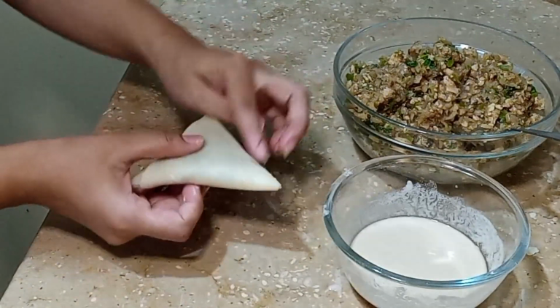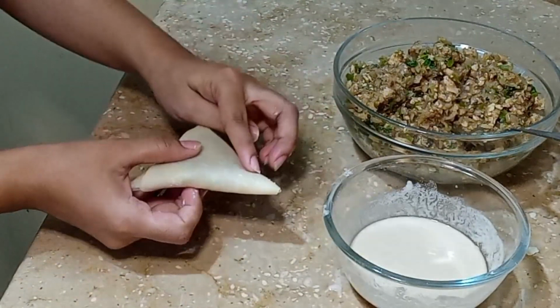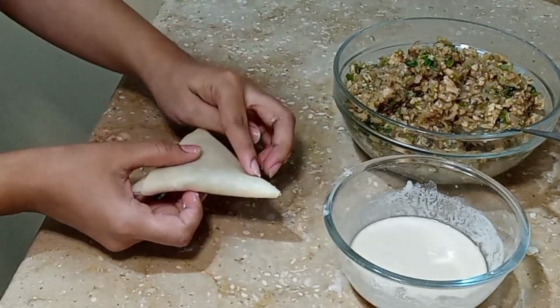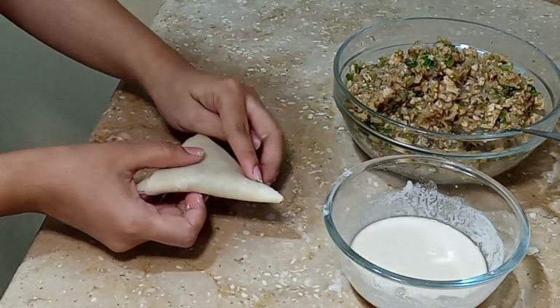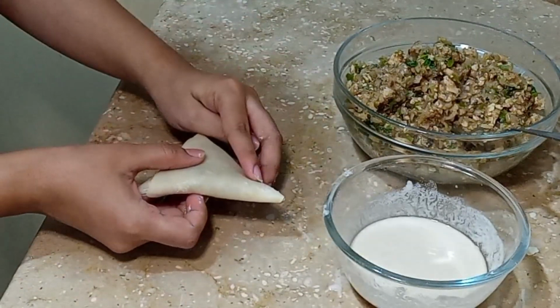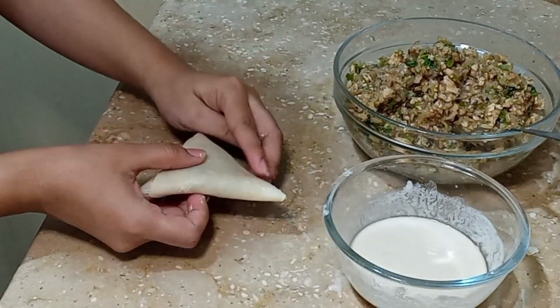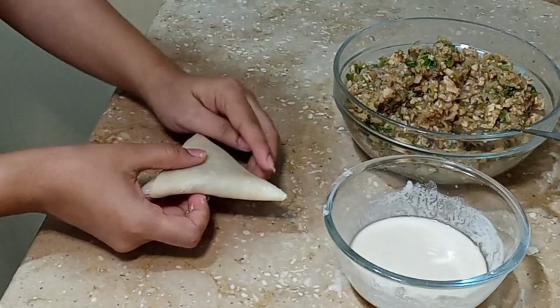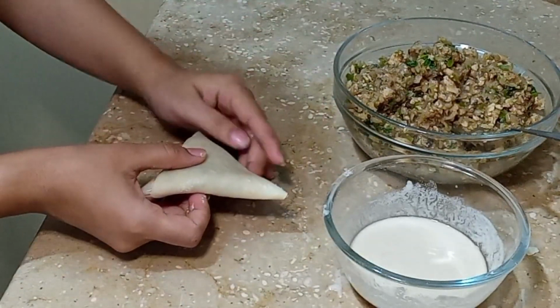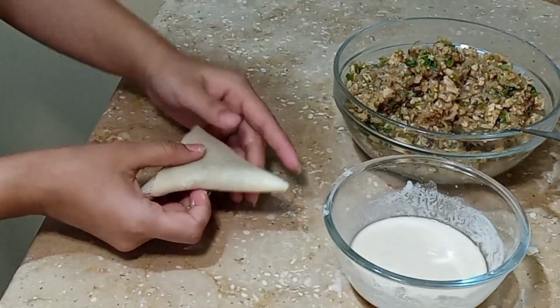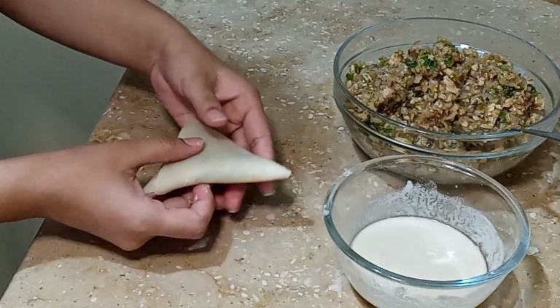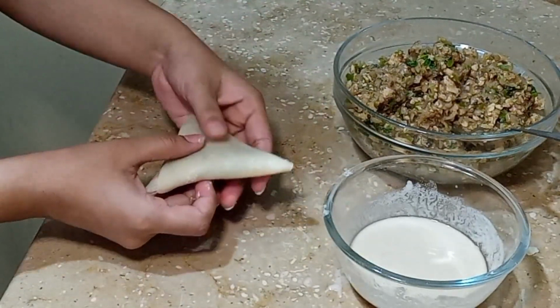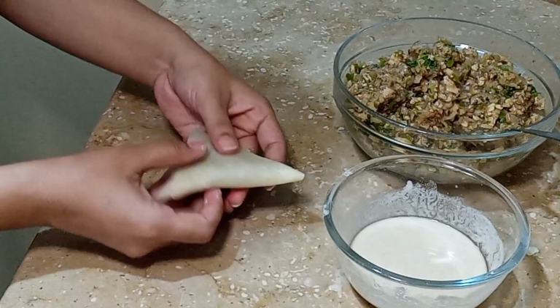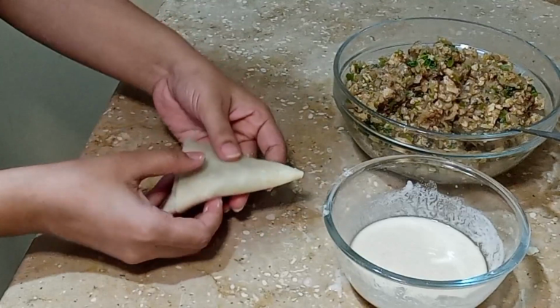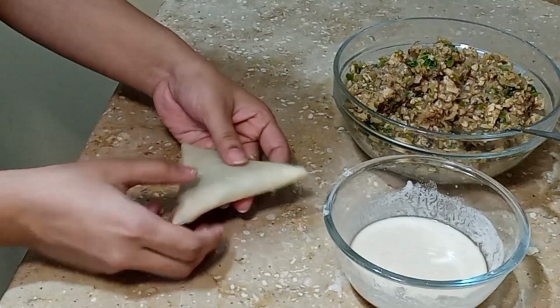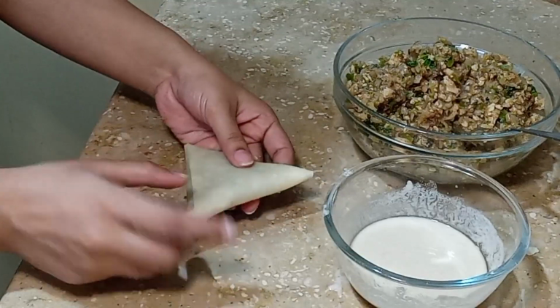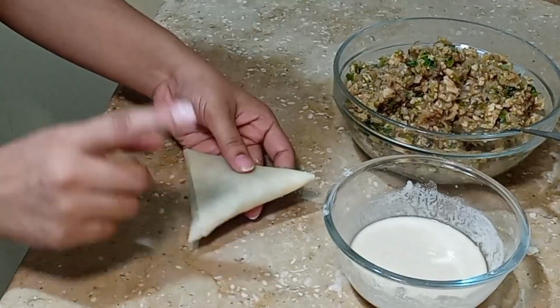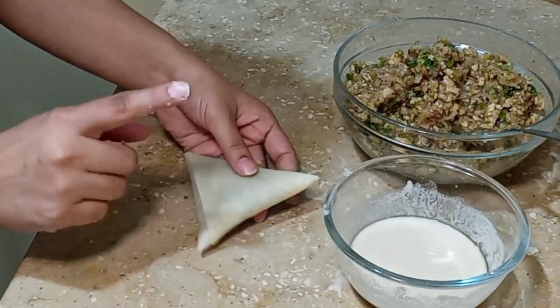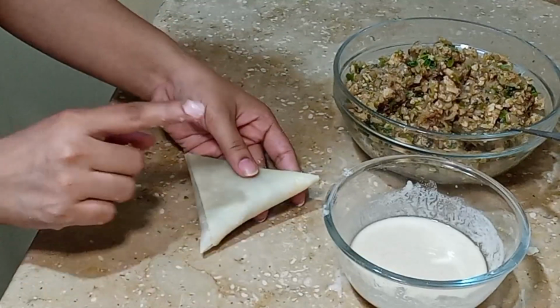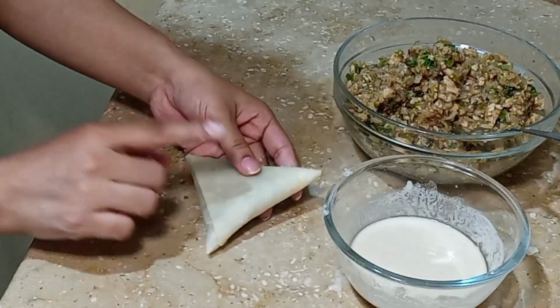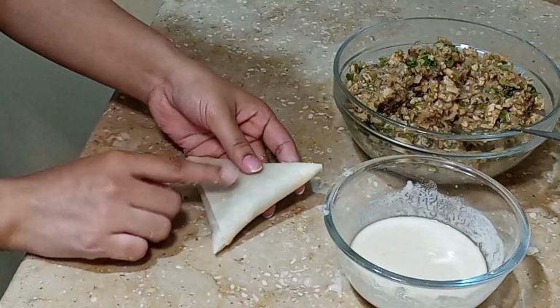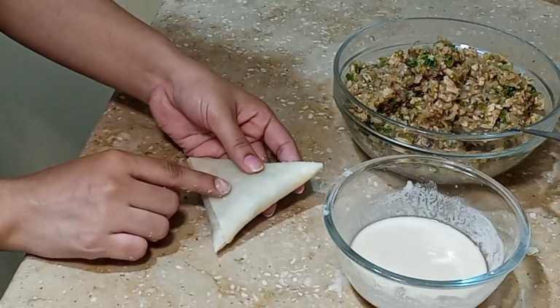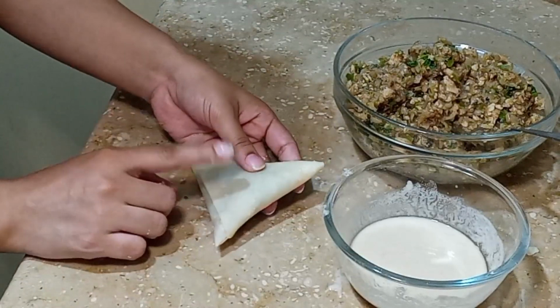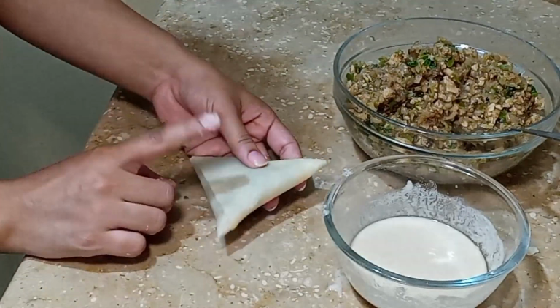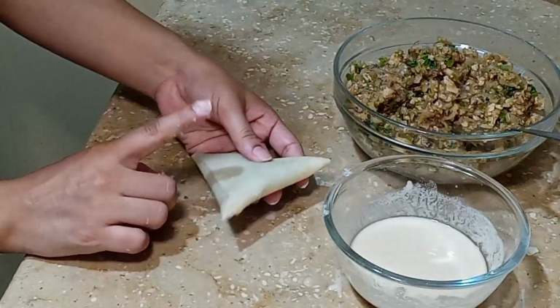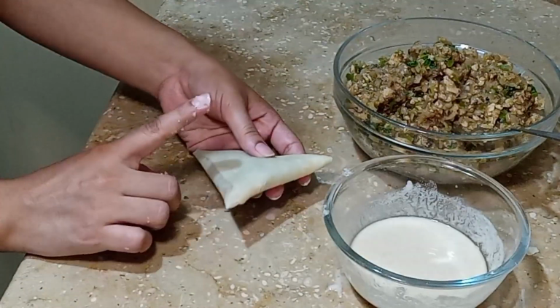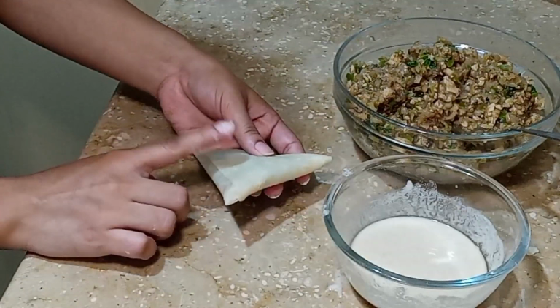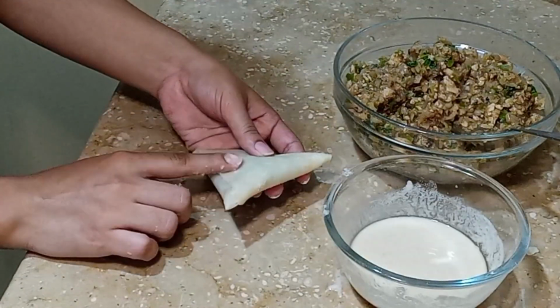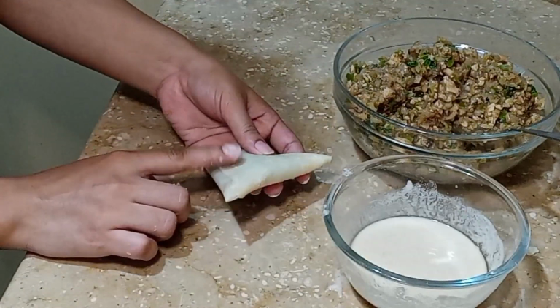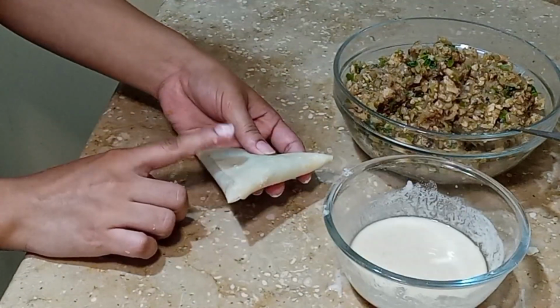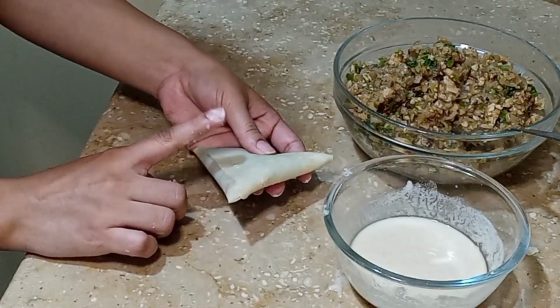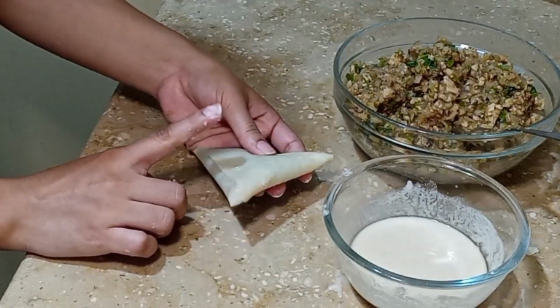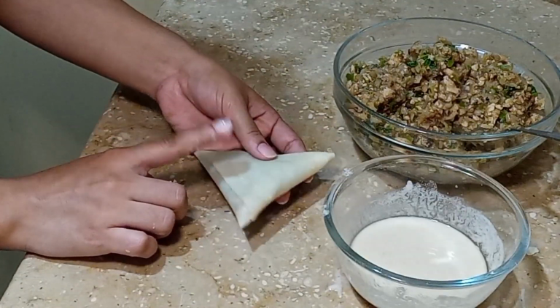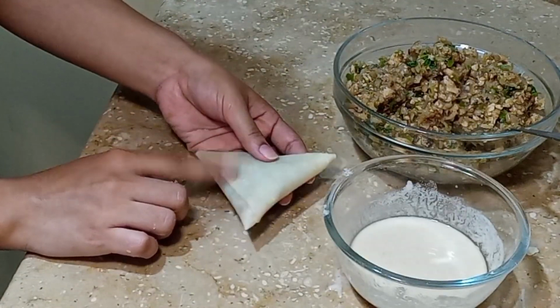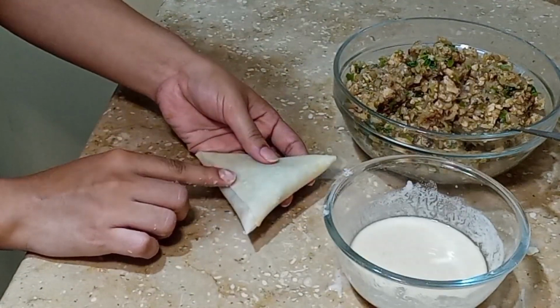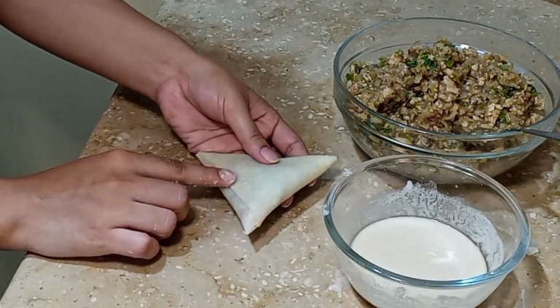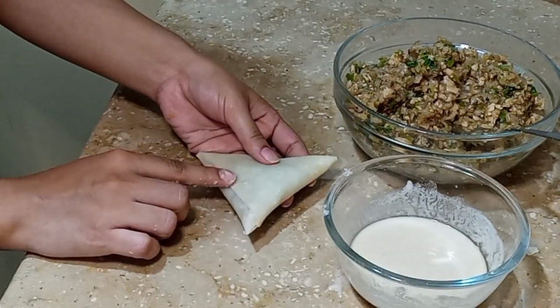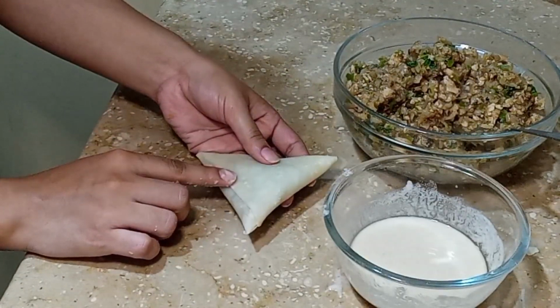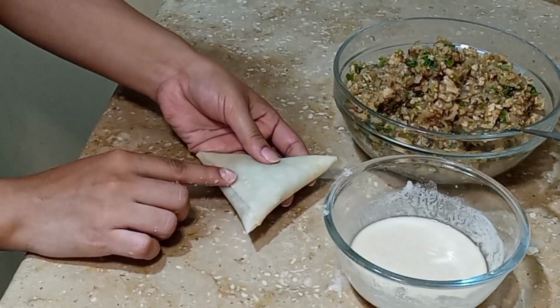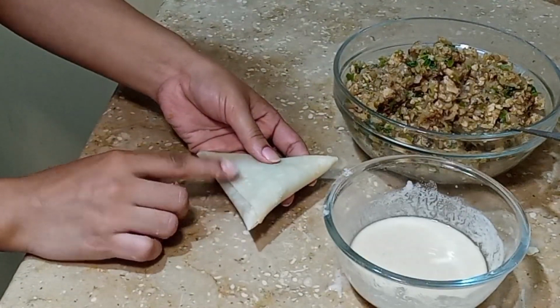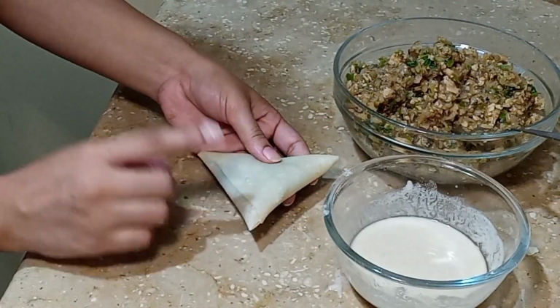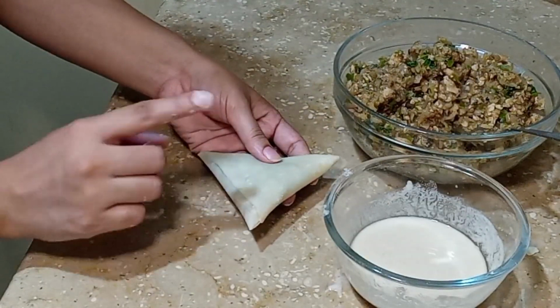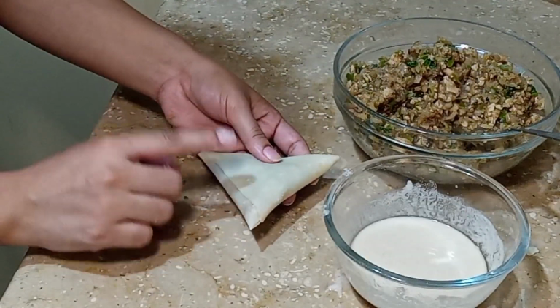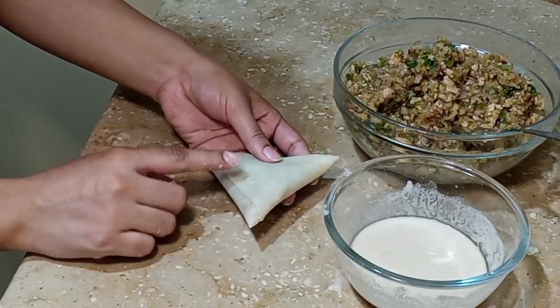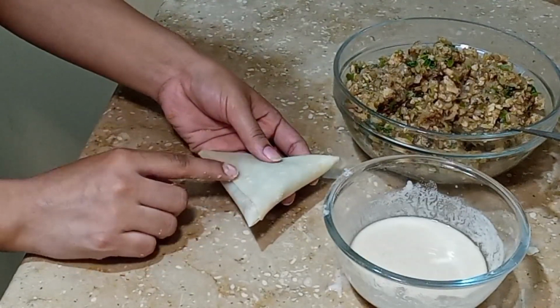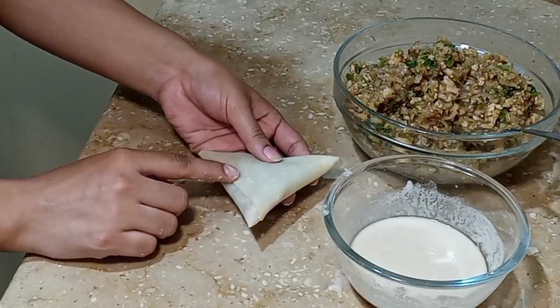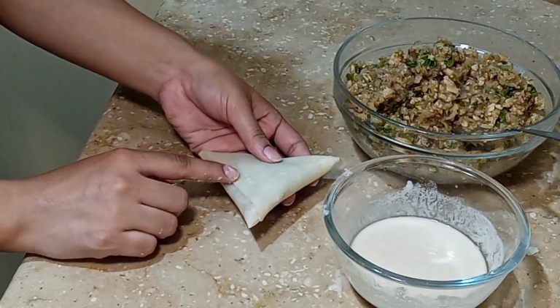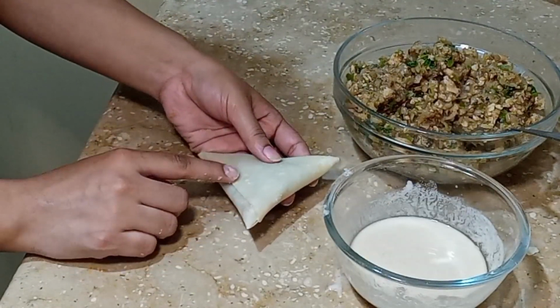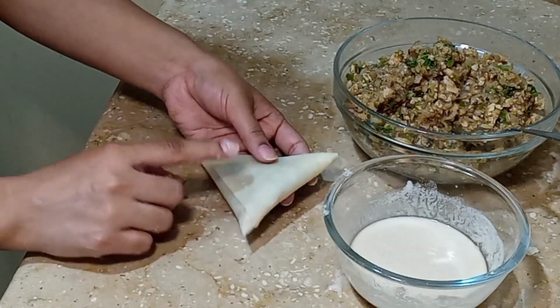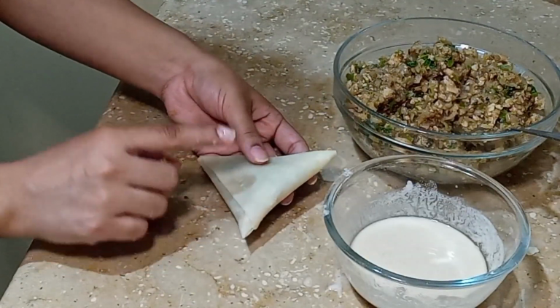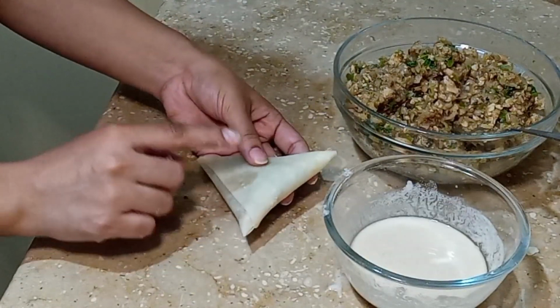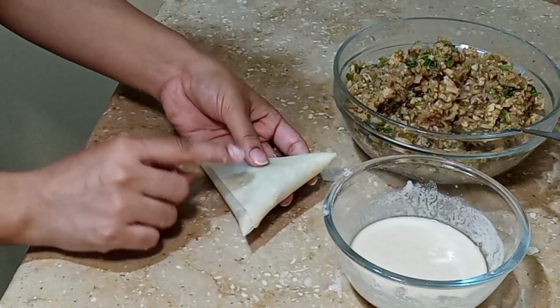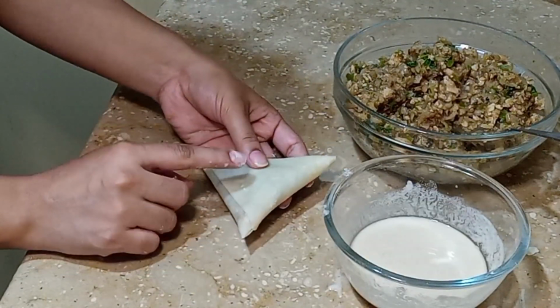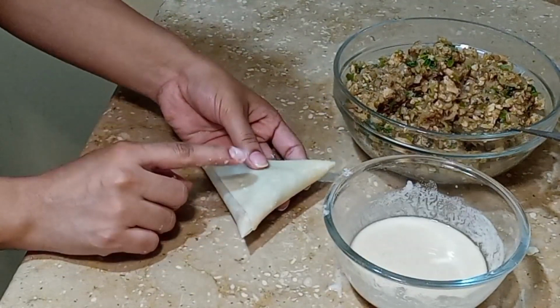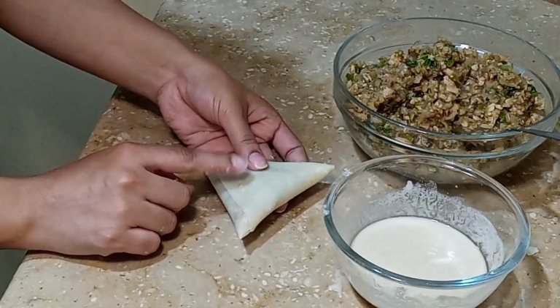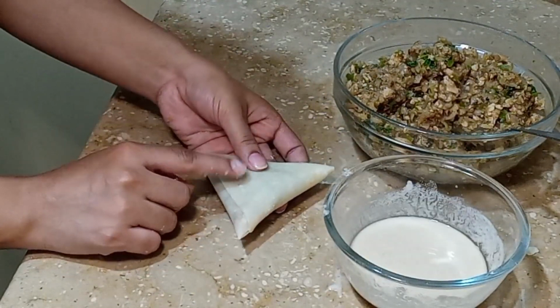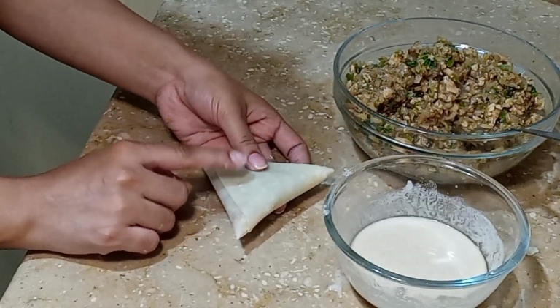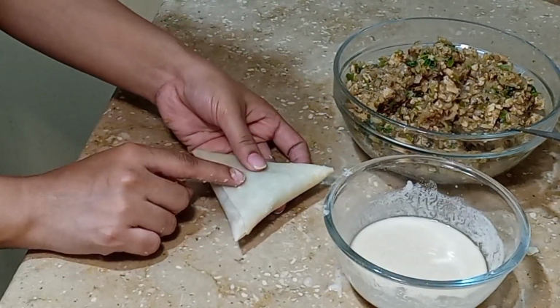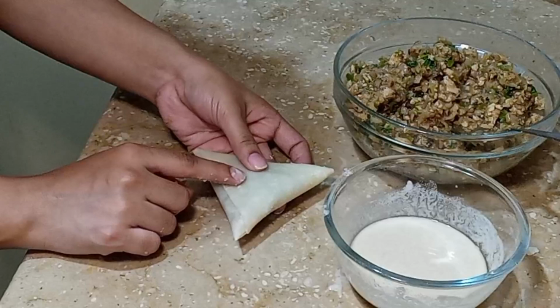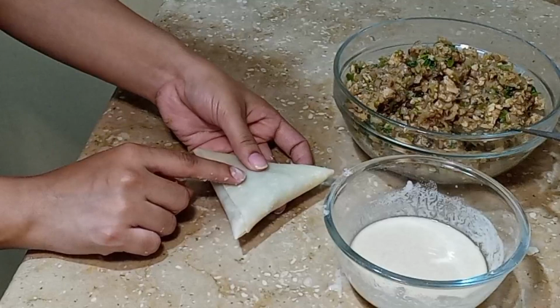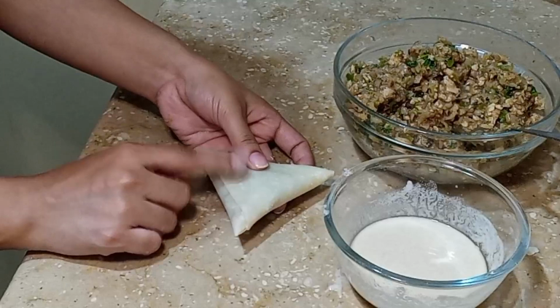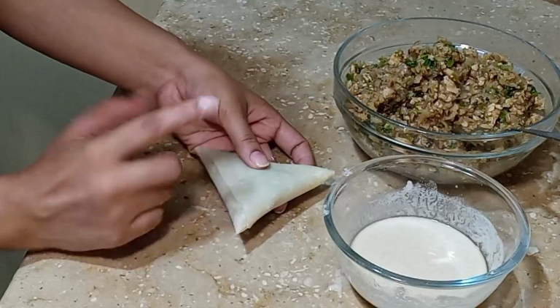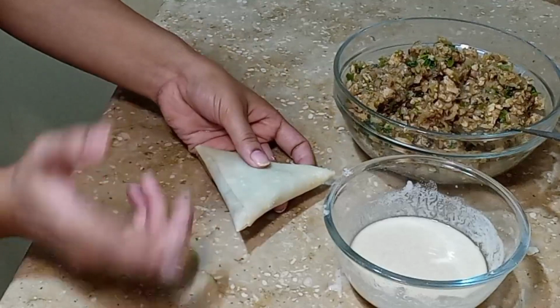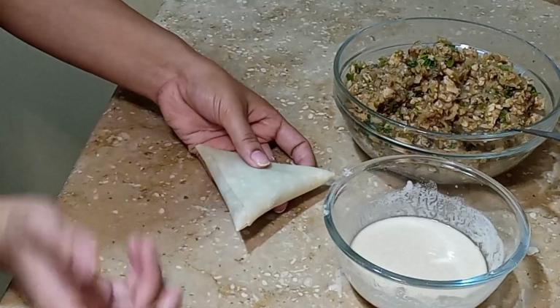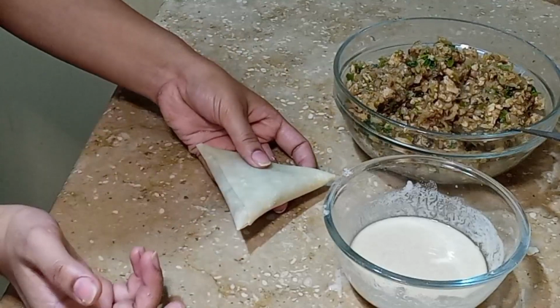It should not open because if any hole is open, then the oil goes into it and the filling will be fried inside the oil.